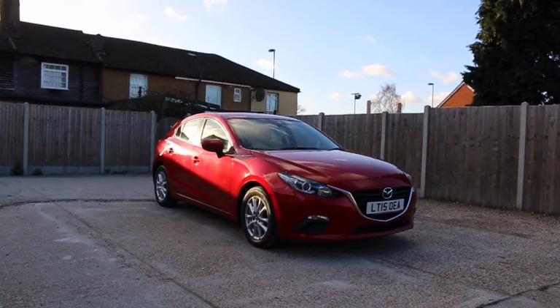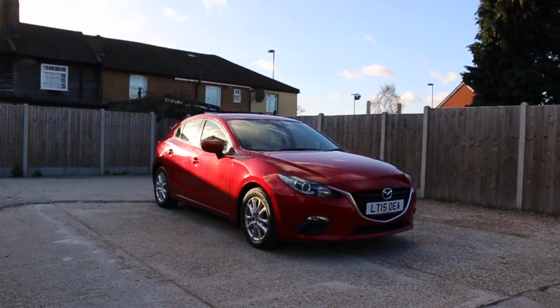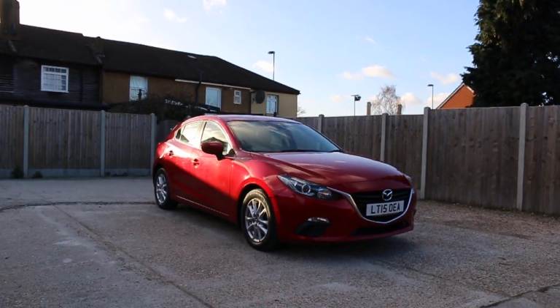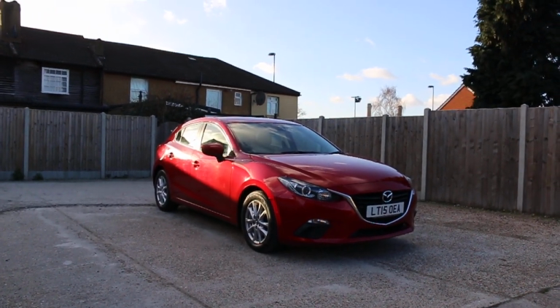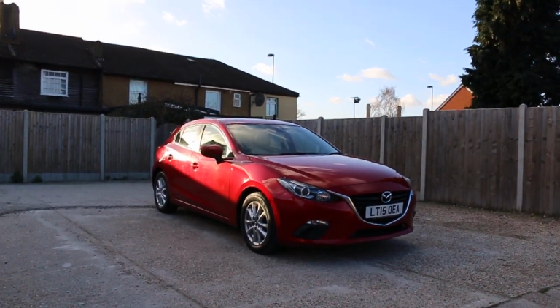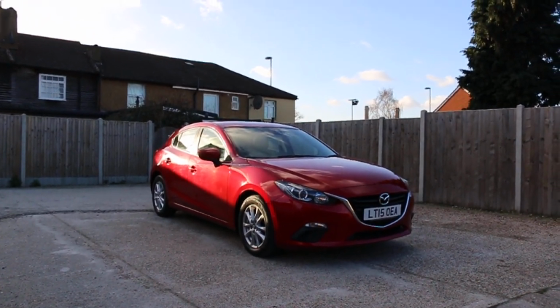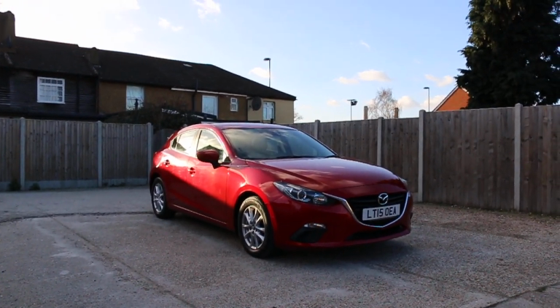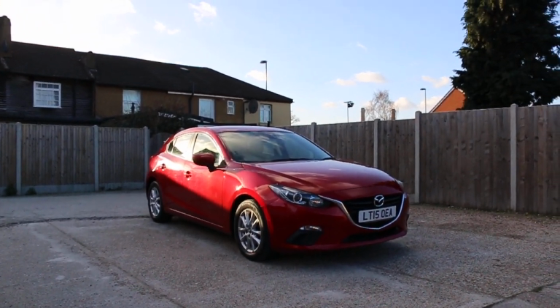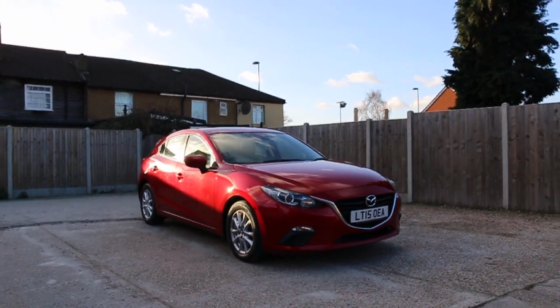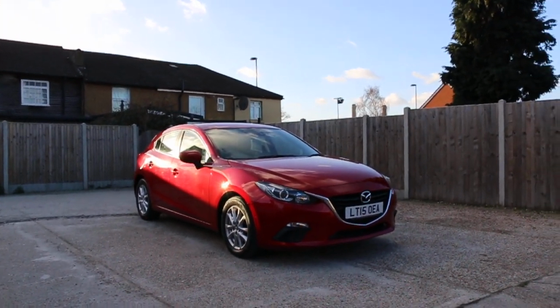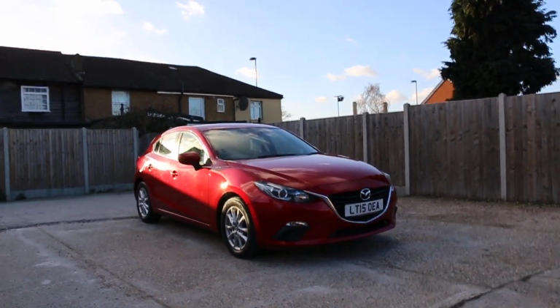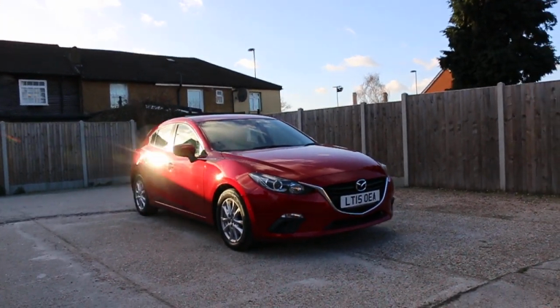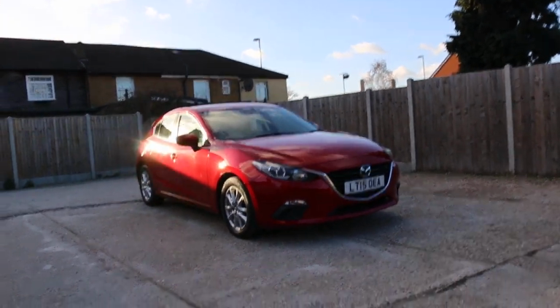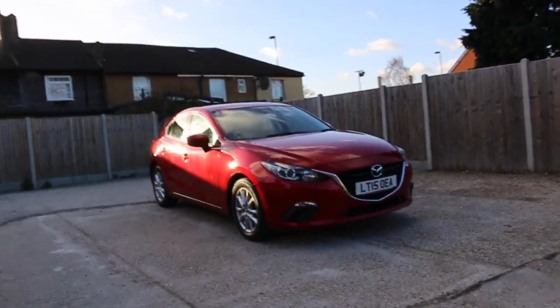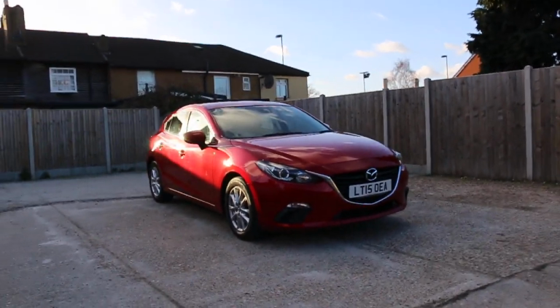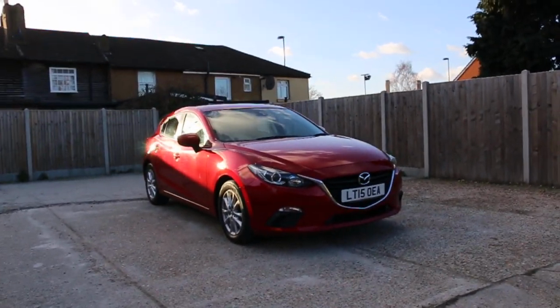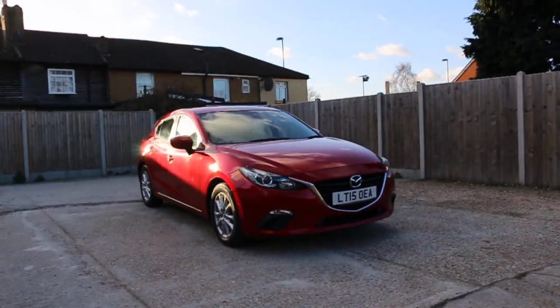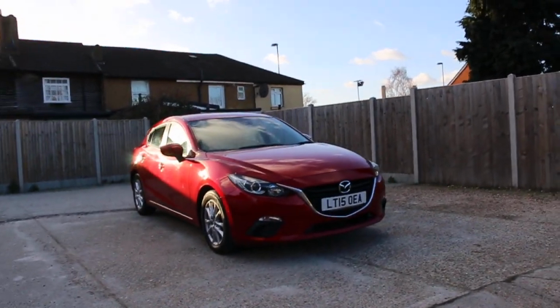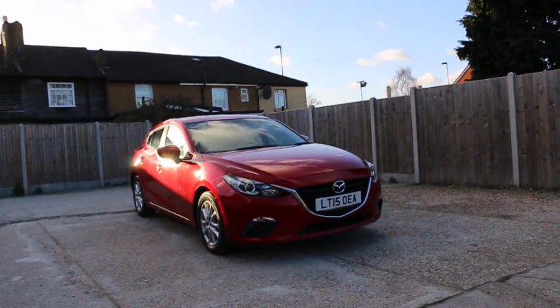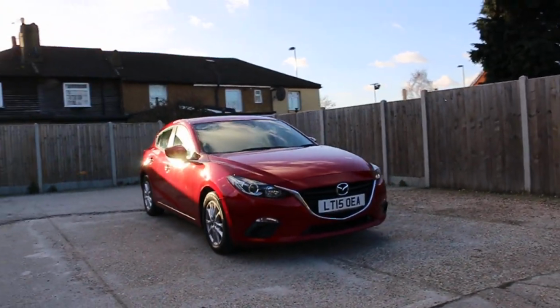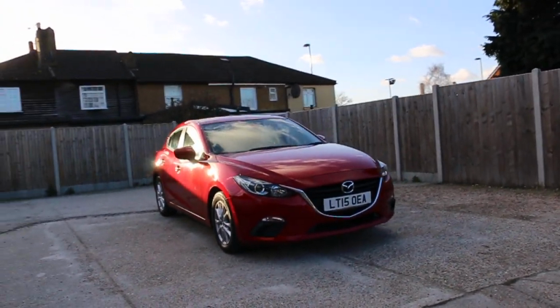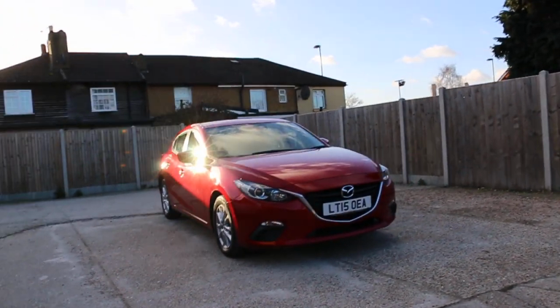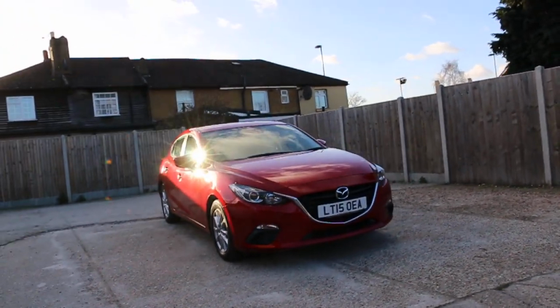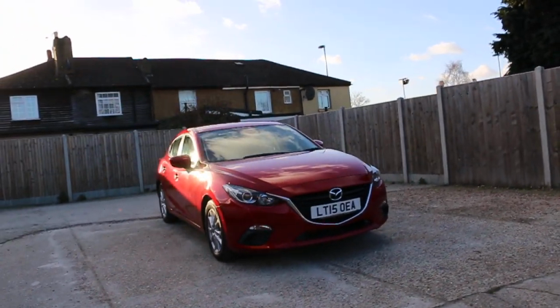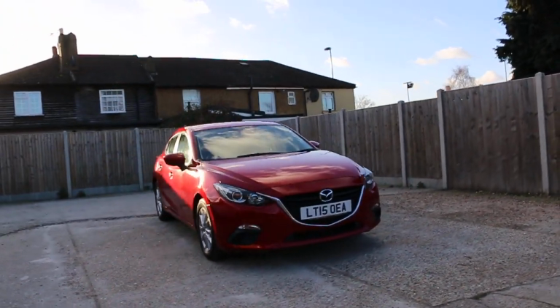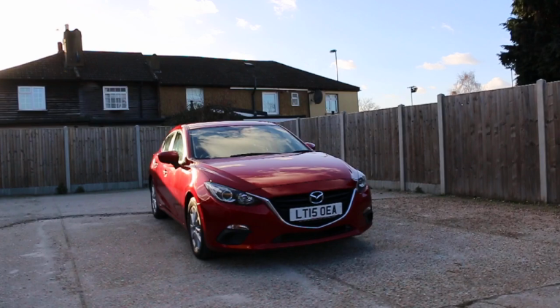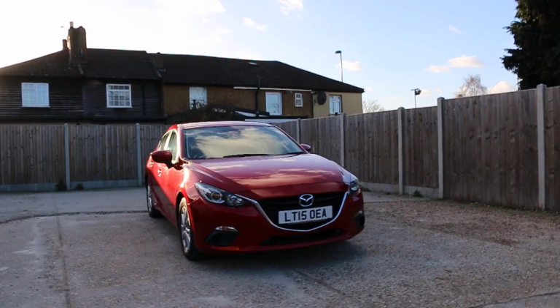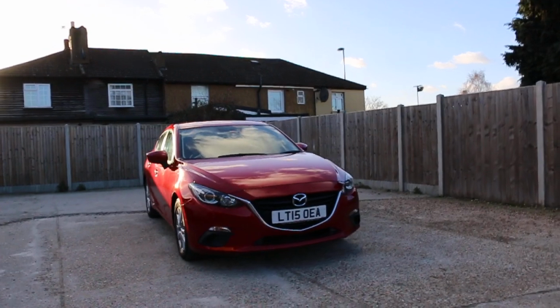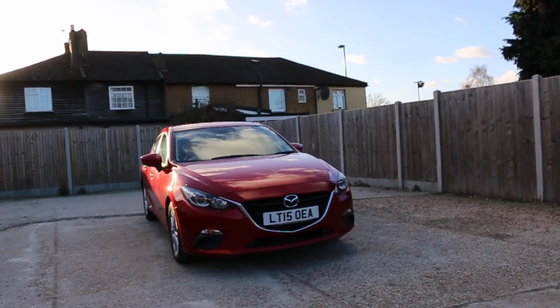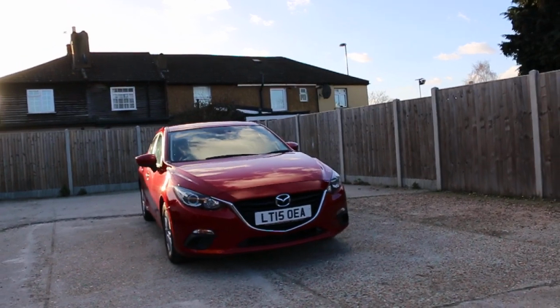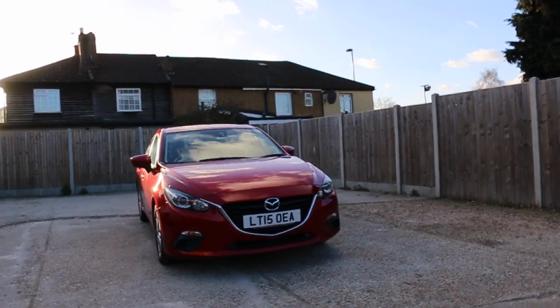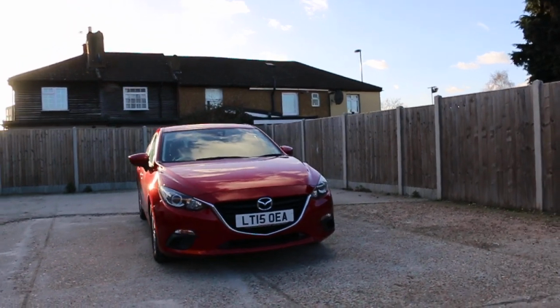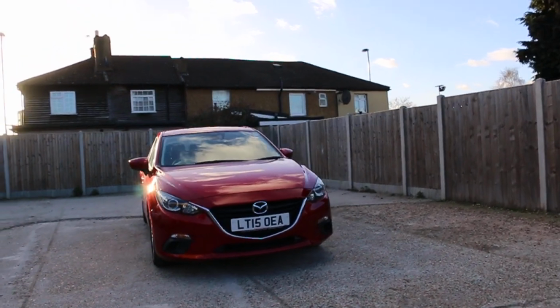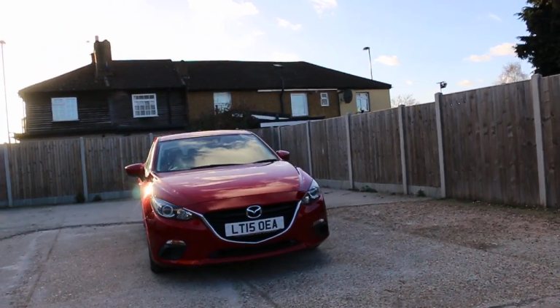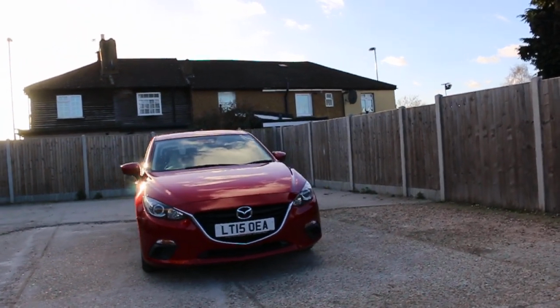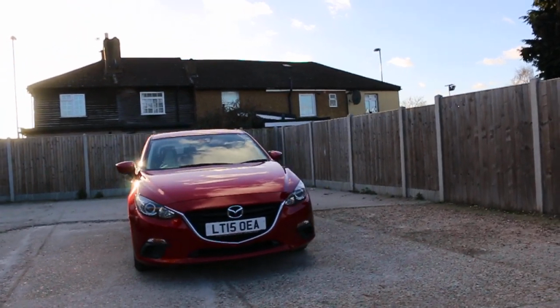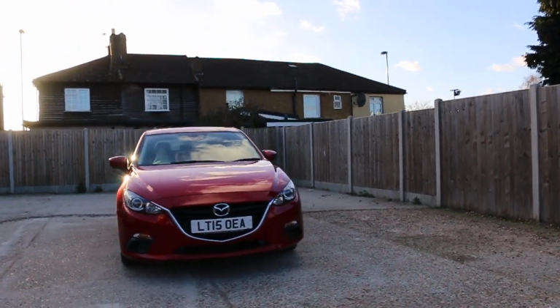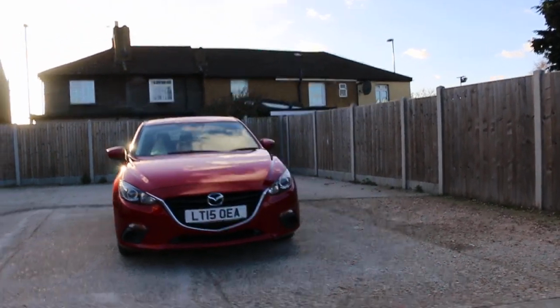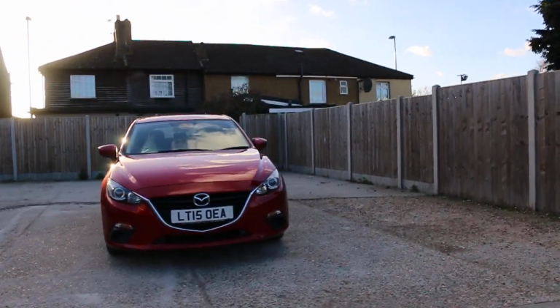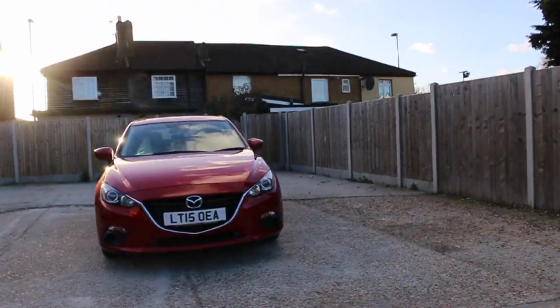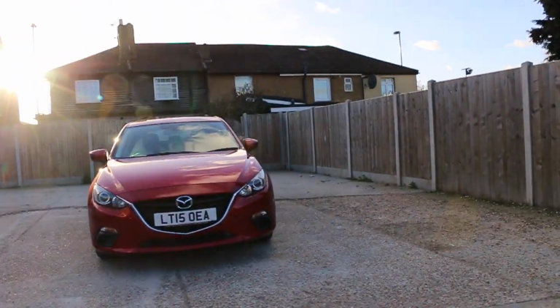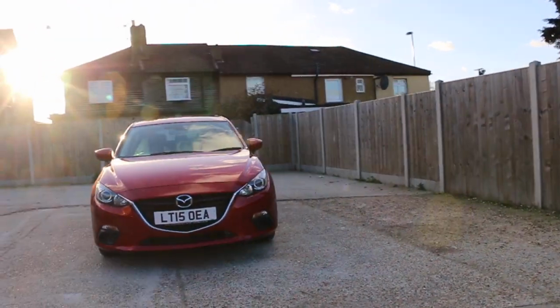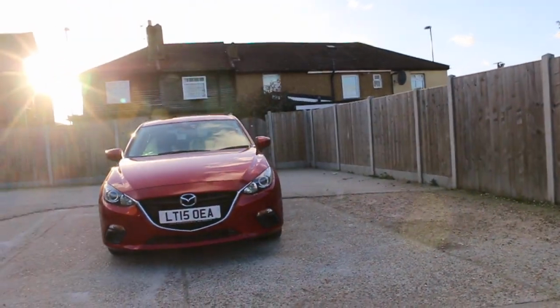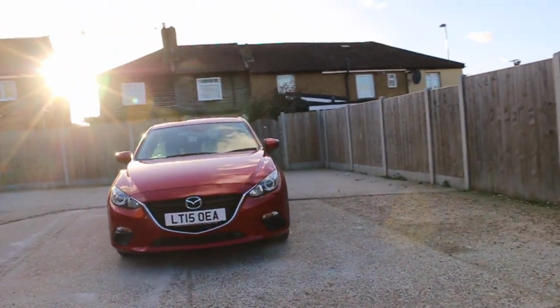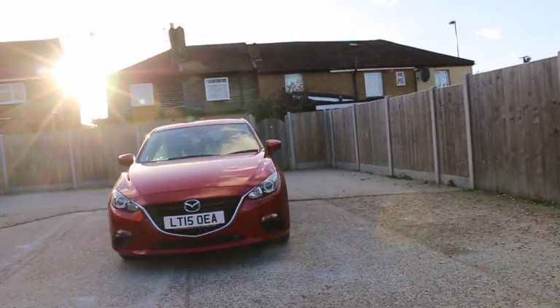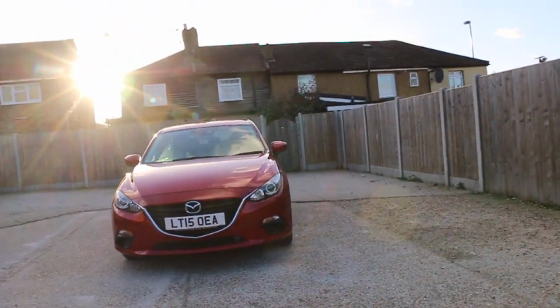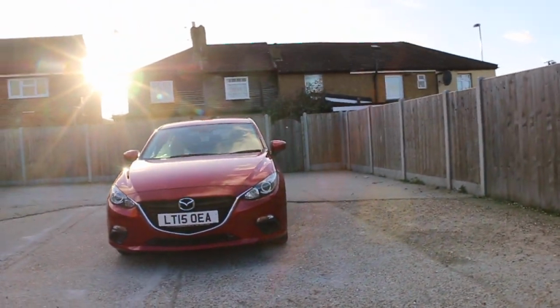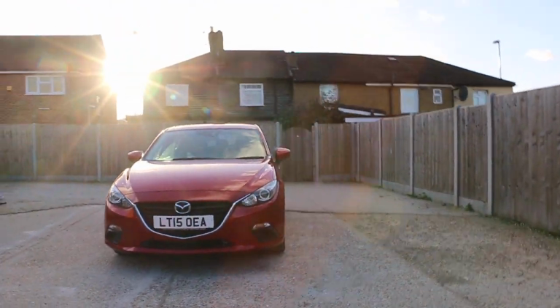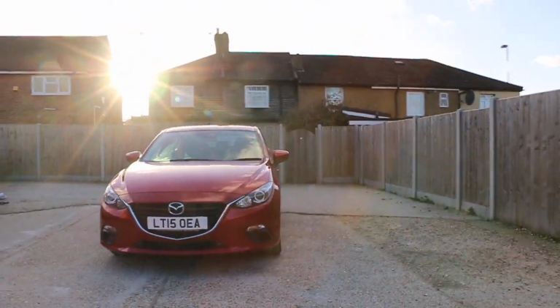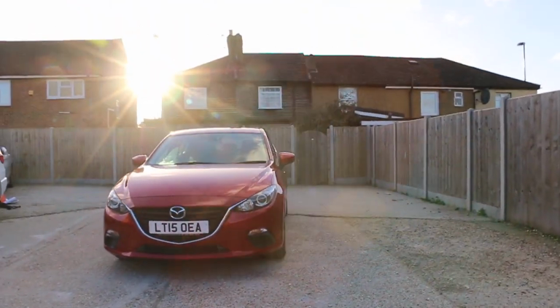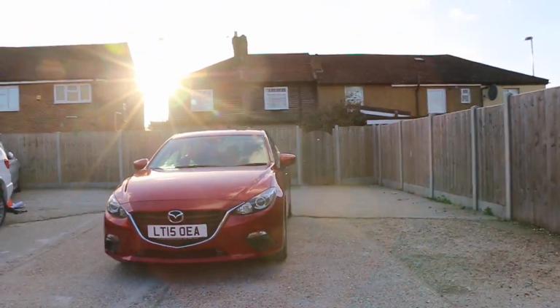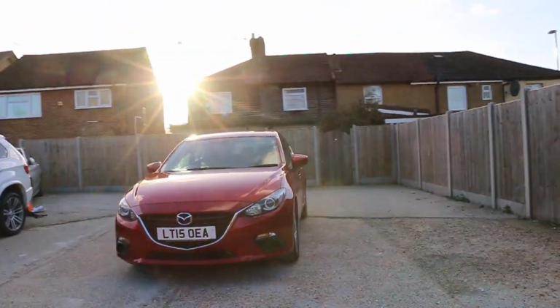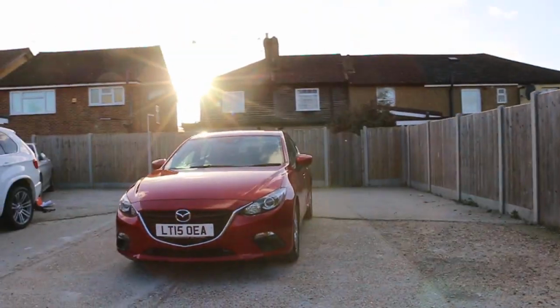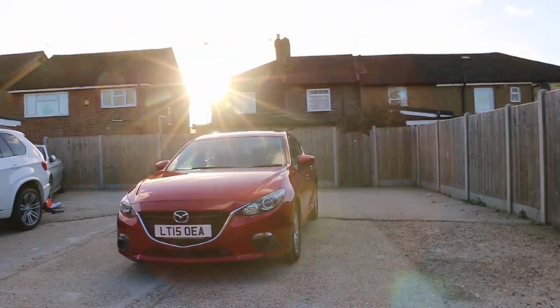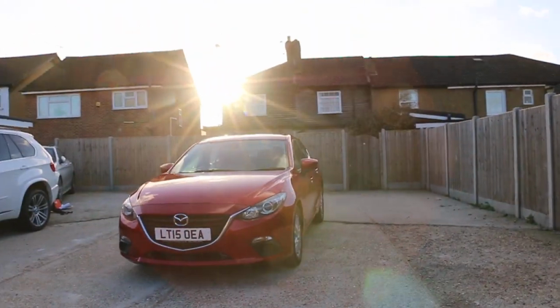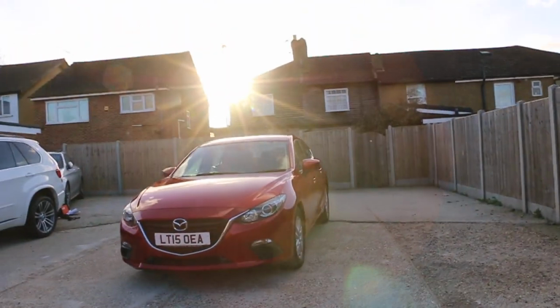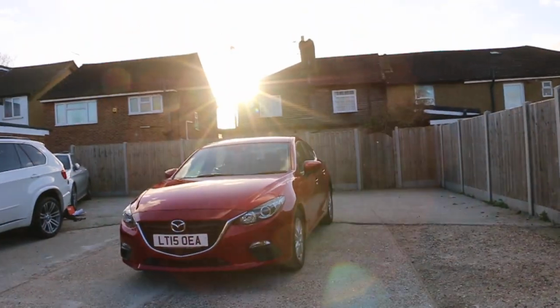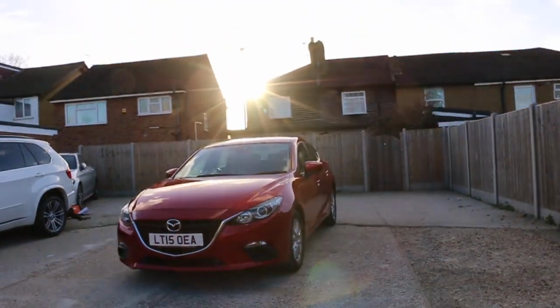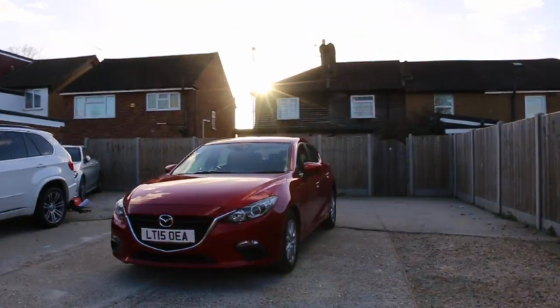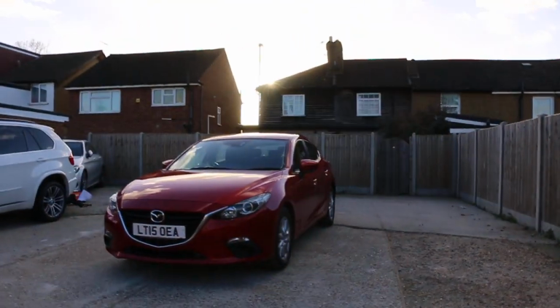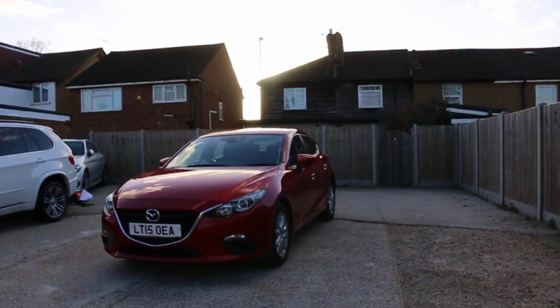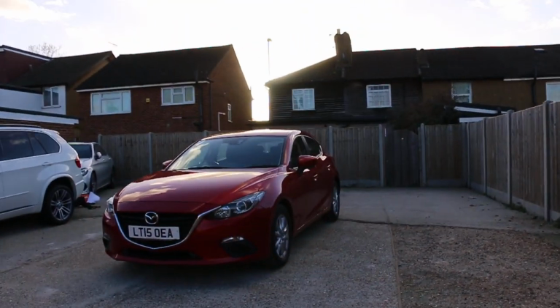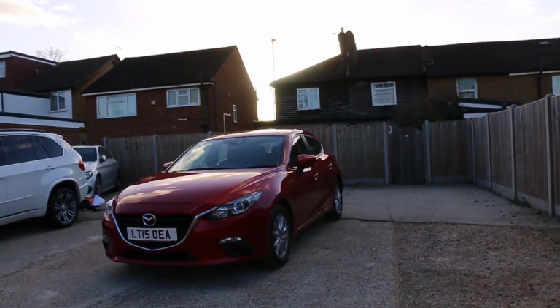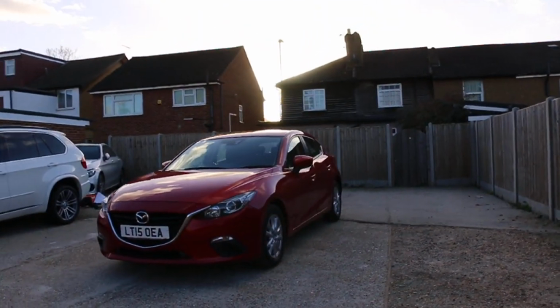Now available on McCarthy Cars: Mazda 3, 15 plate 2015, metallic red.